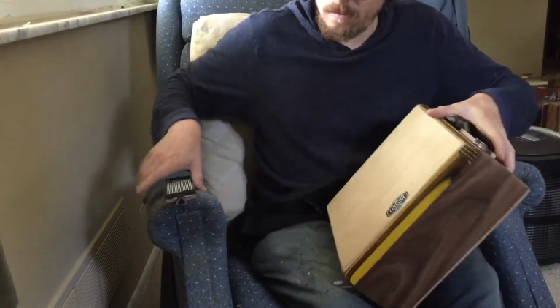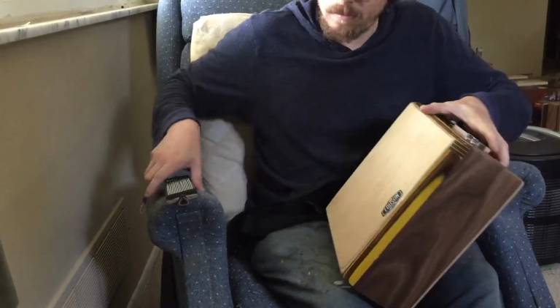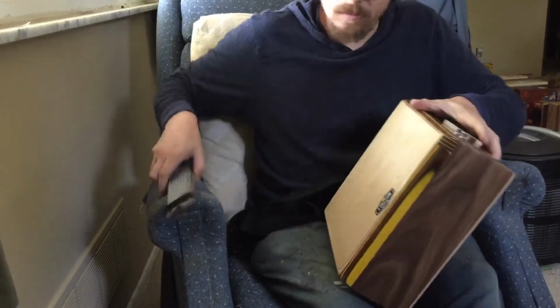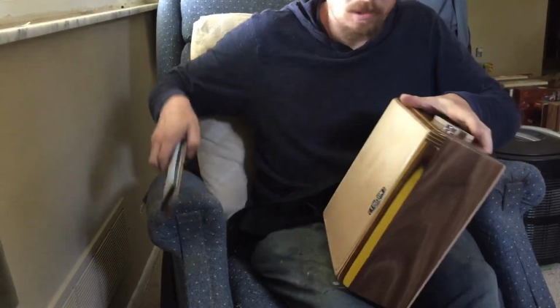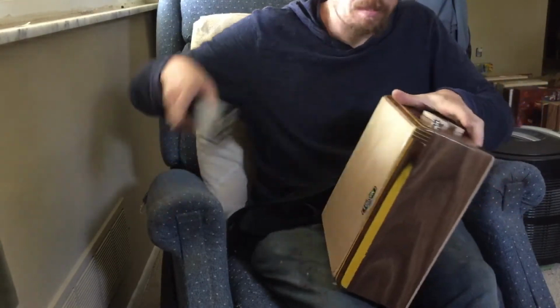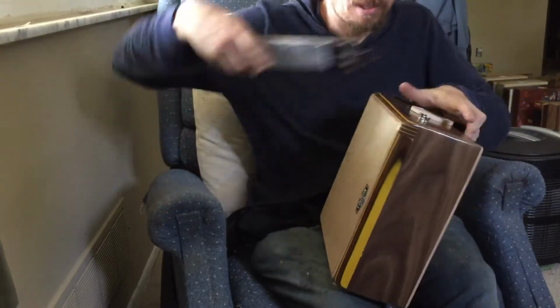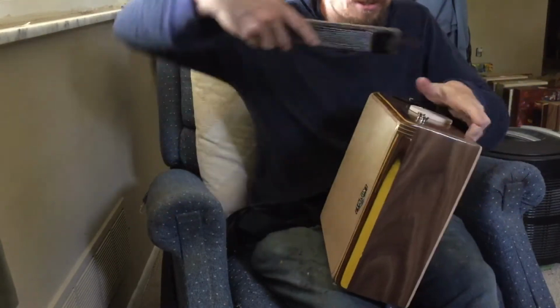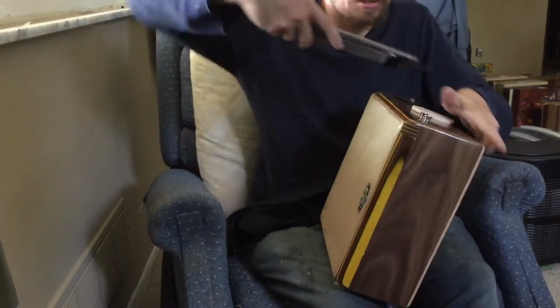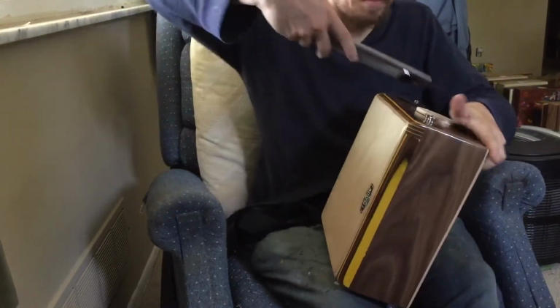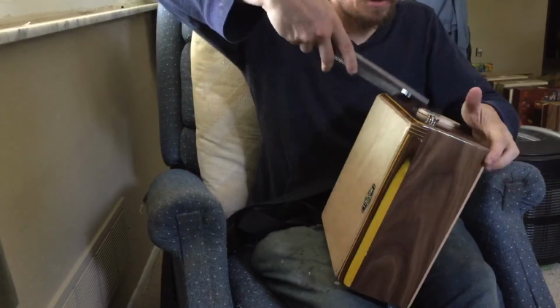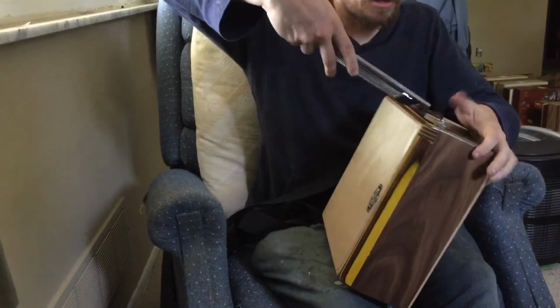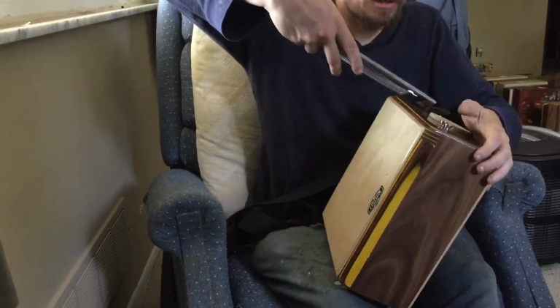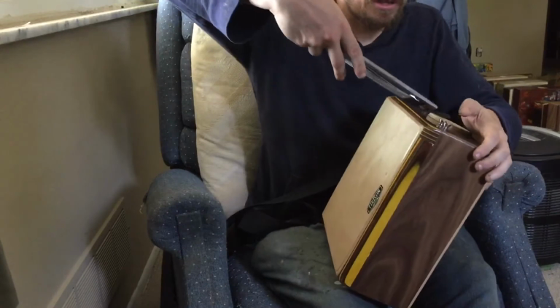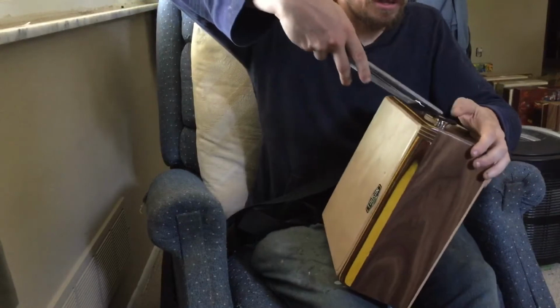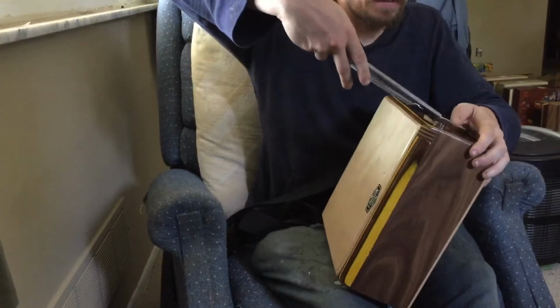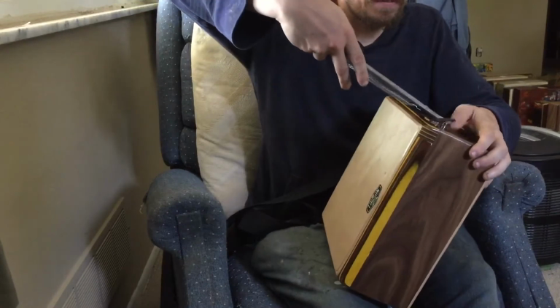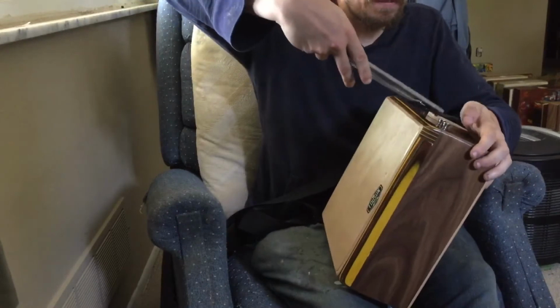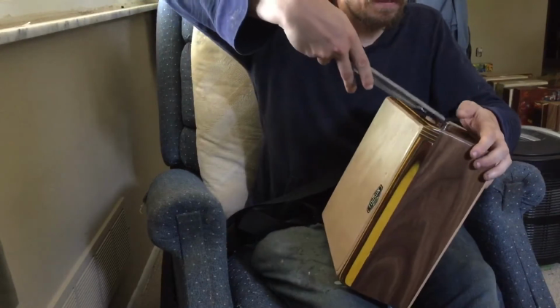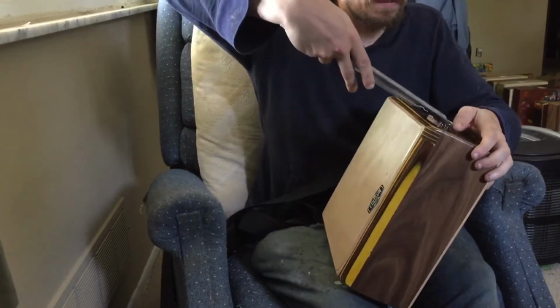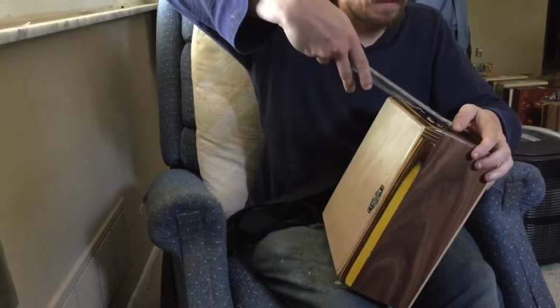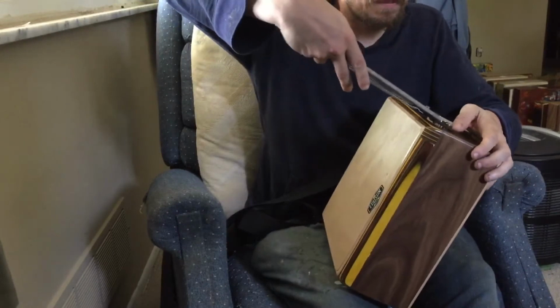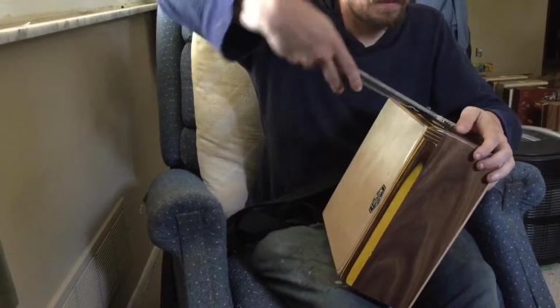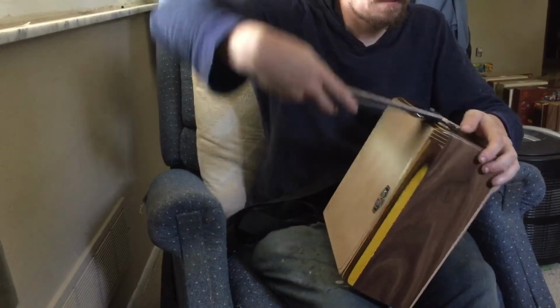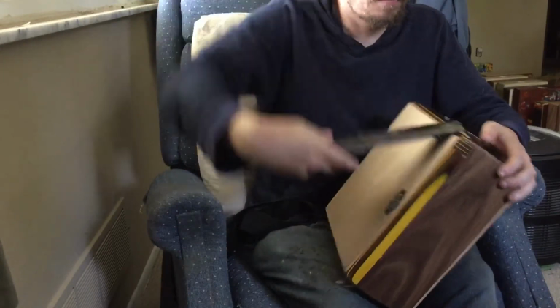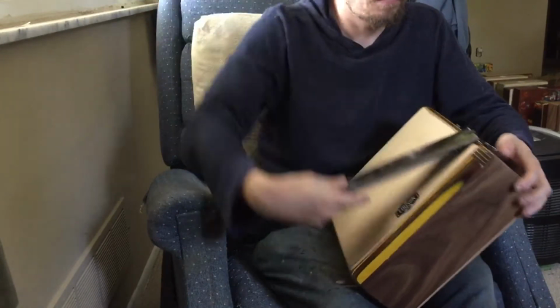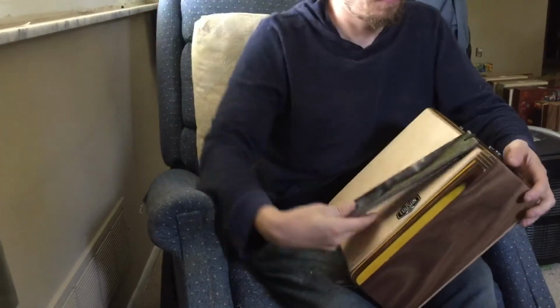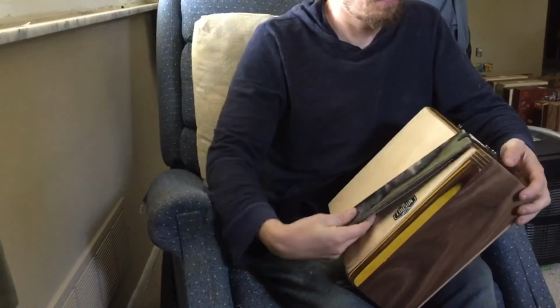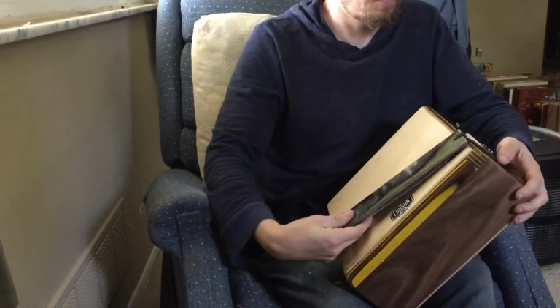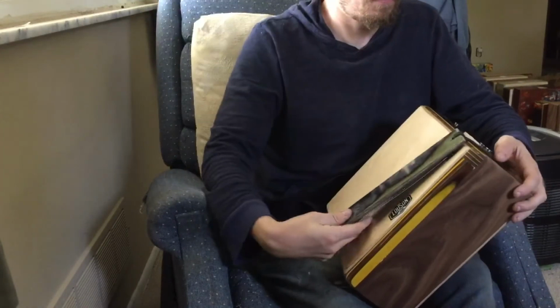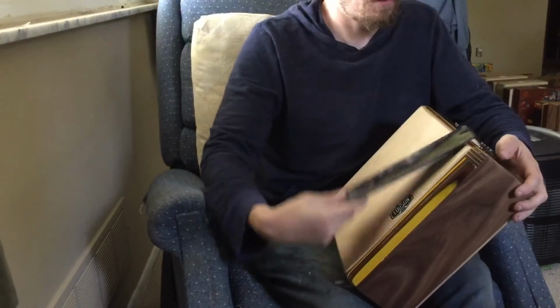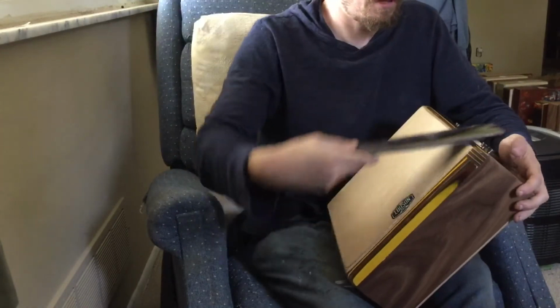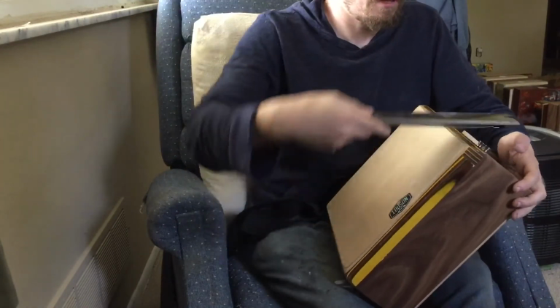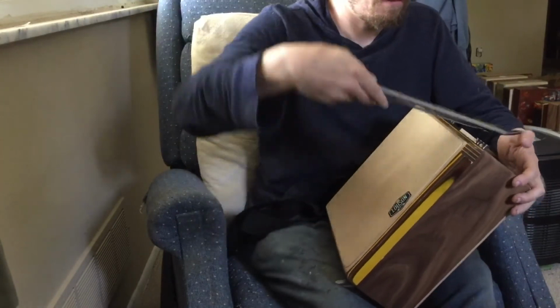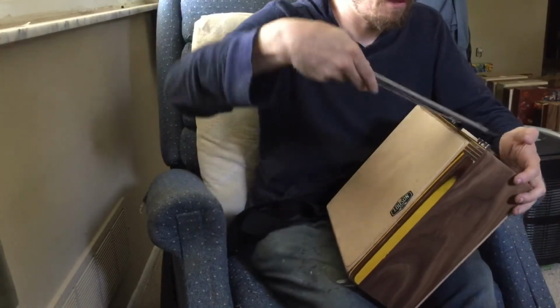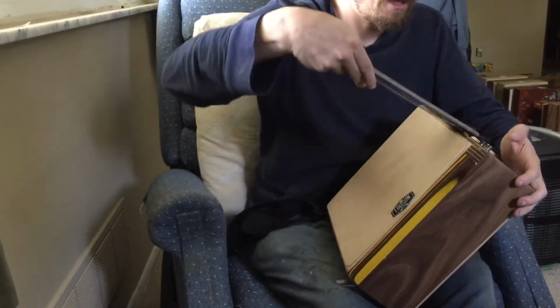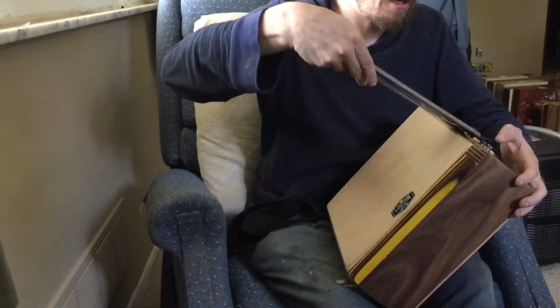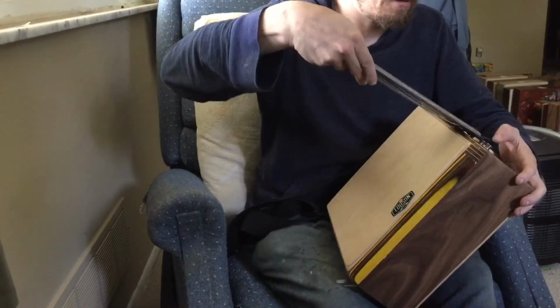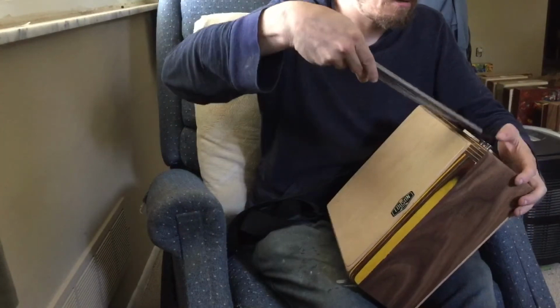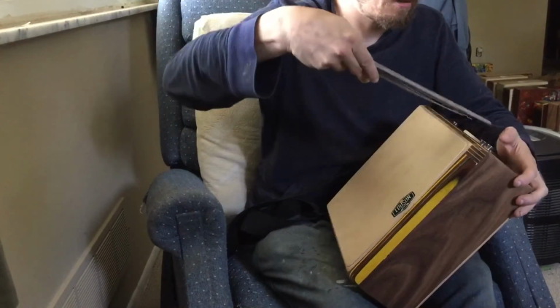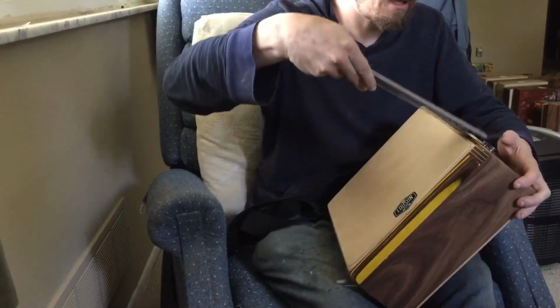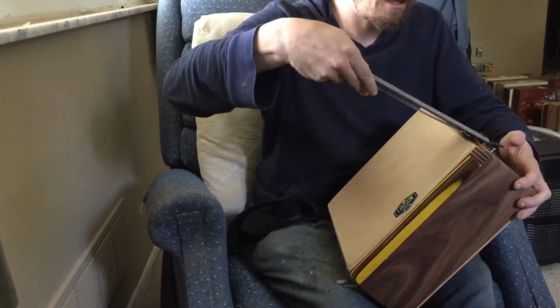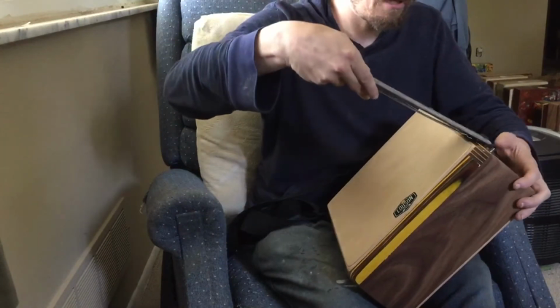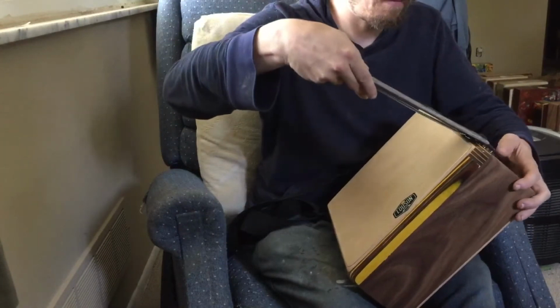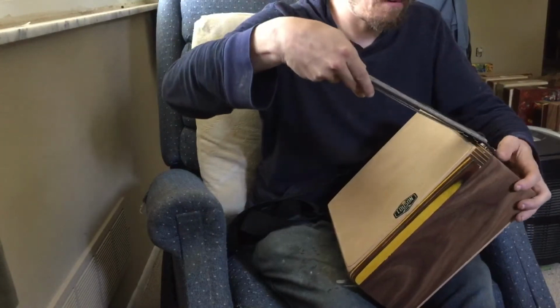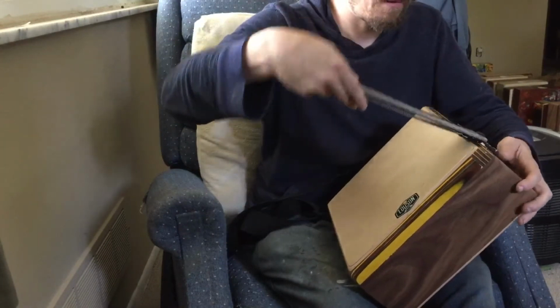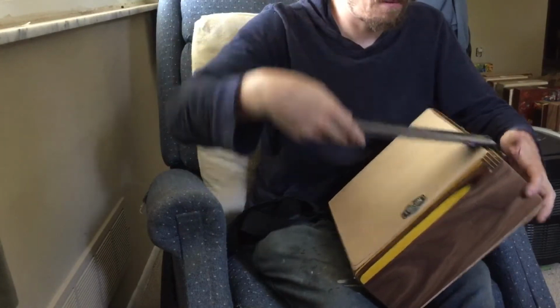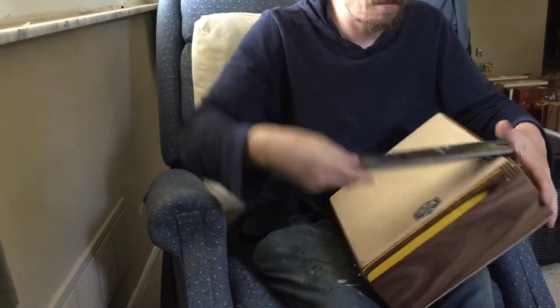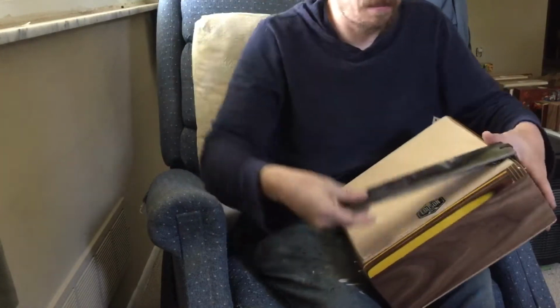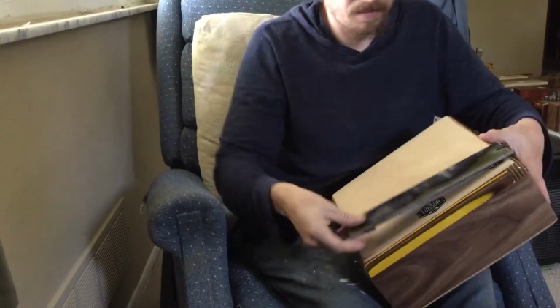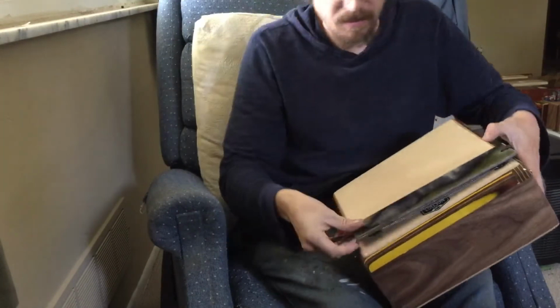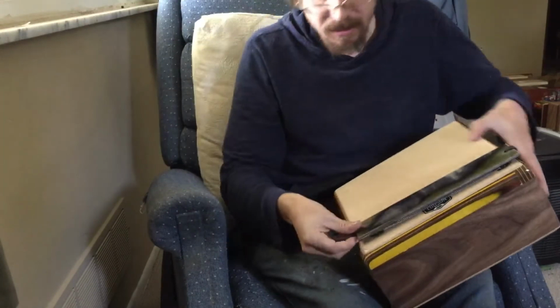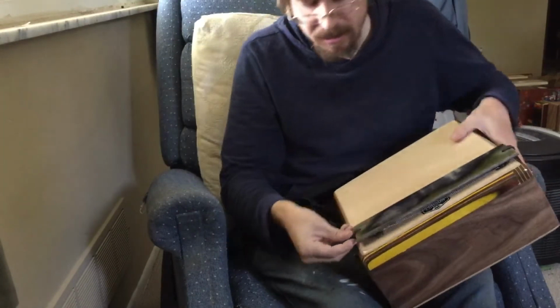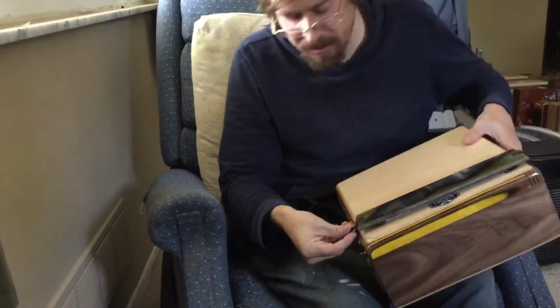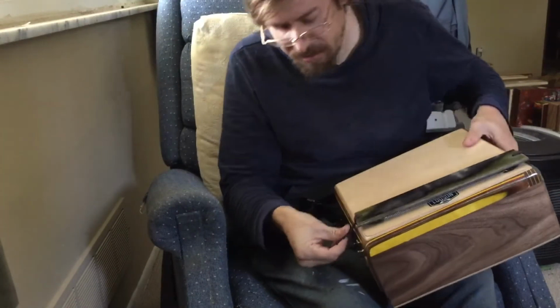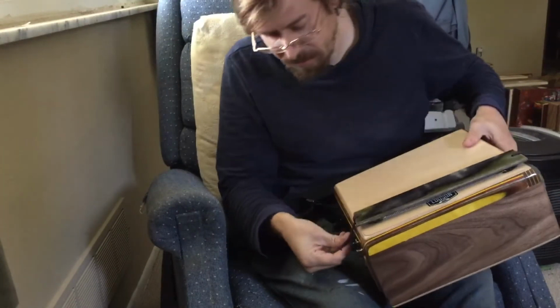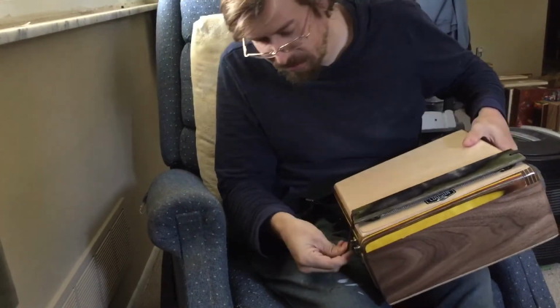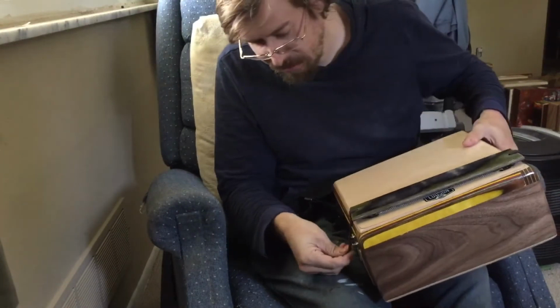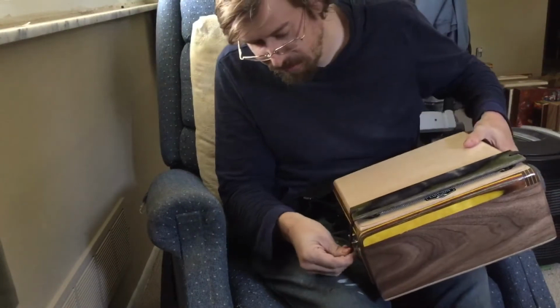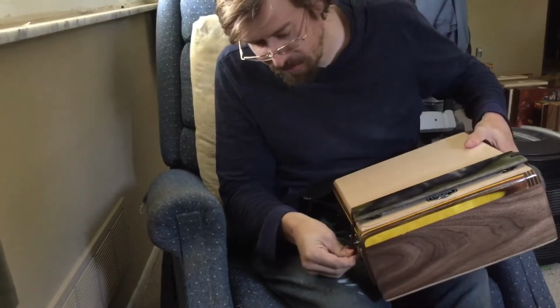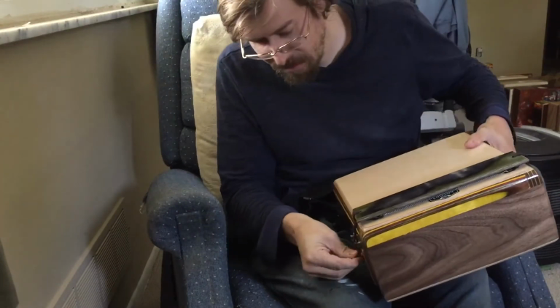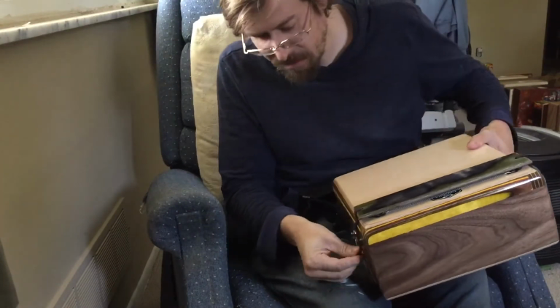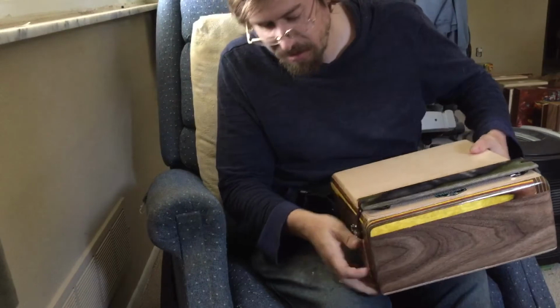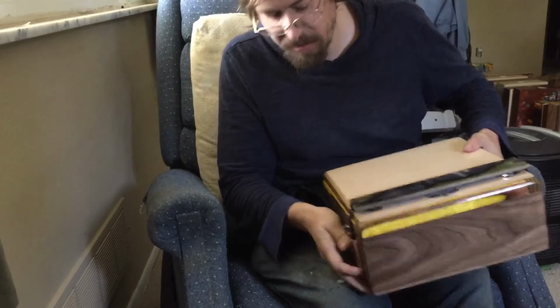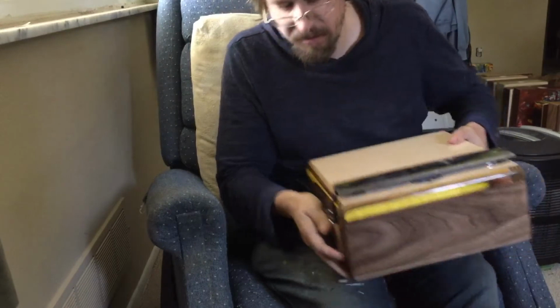Two places to put the snare — one there, one there. Slightly different, not too much different in tone.